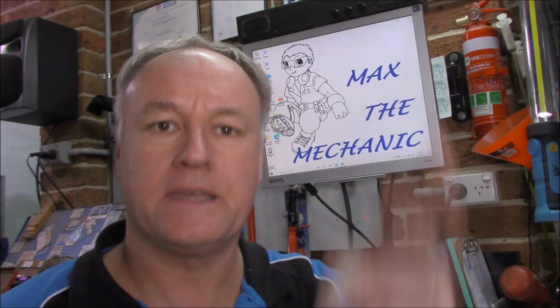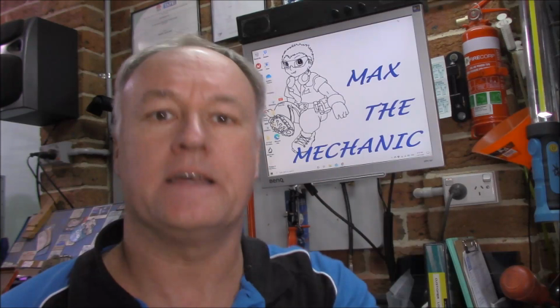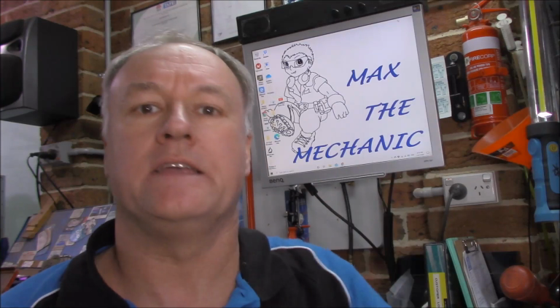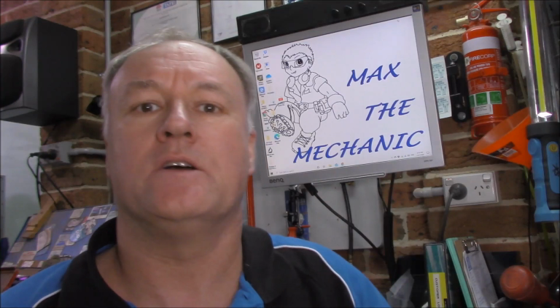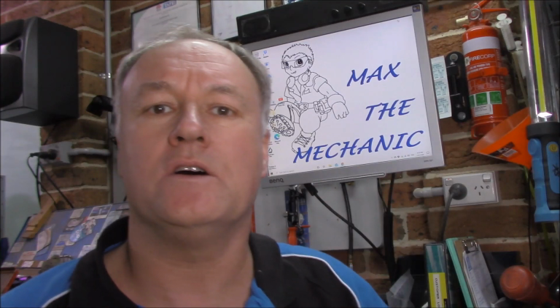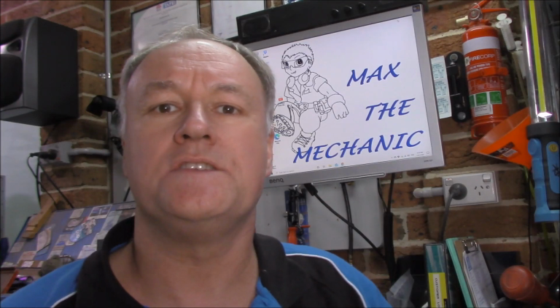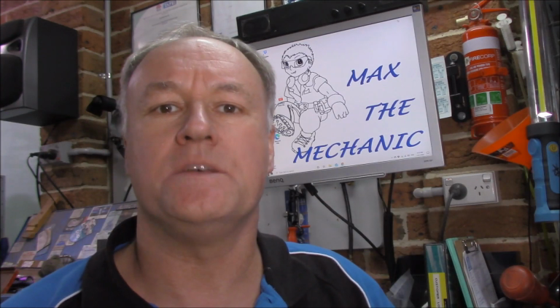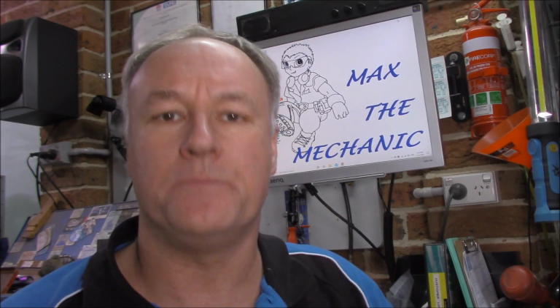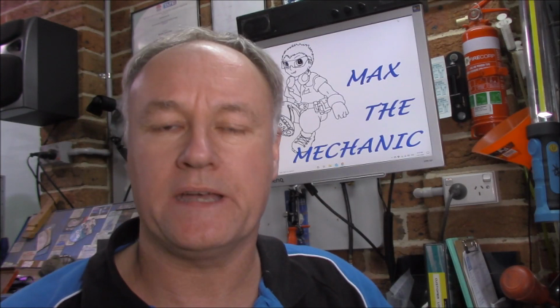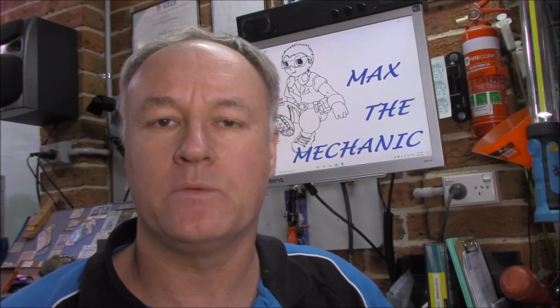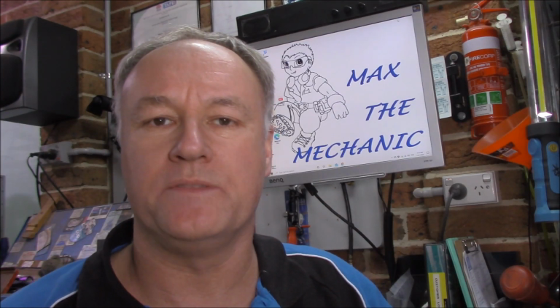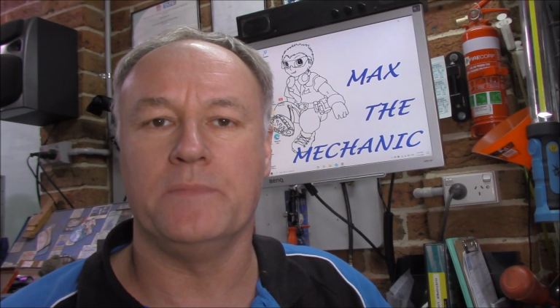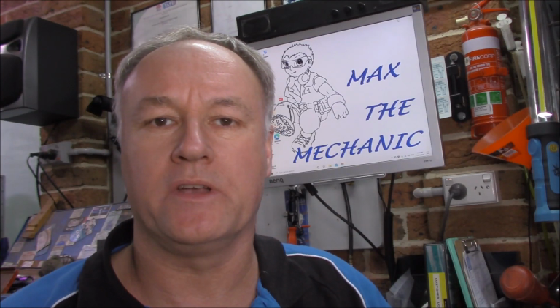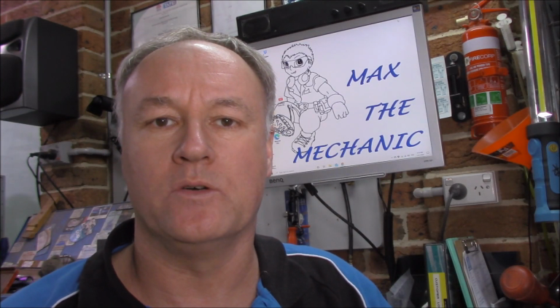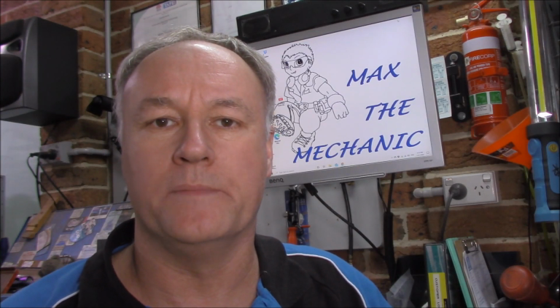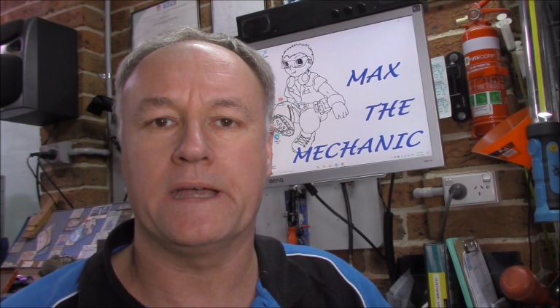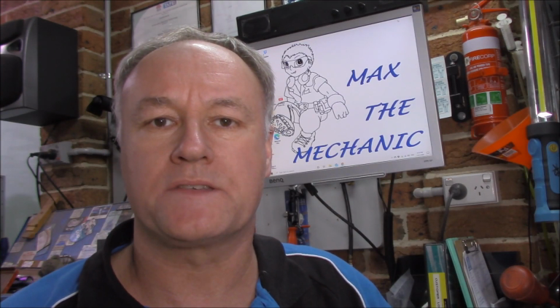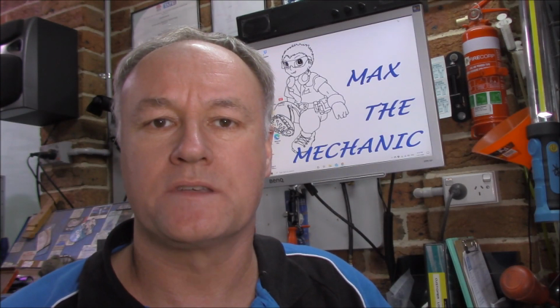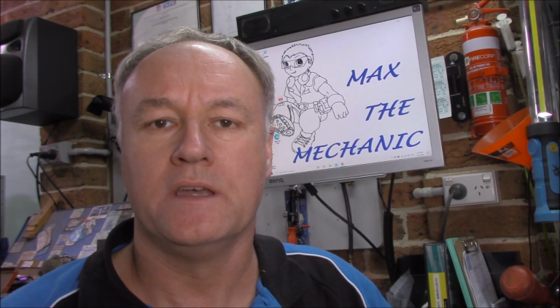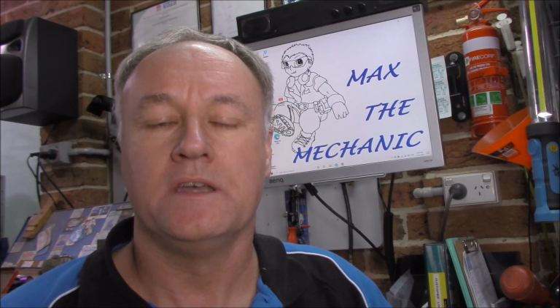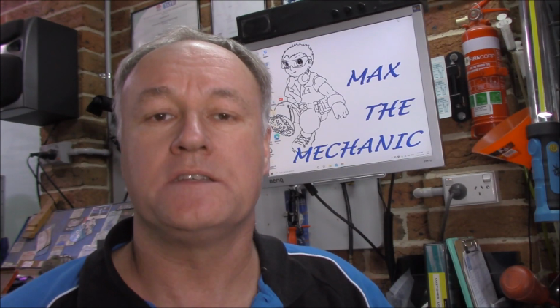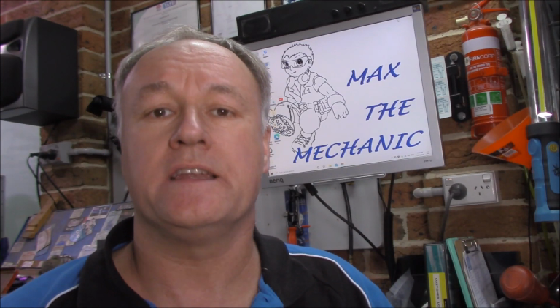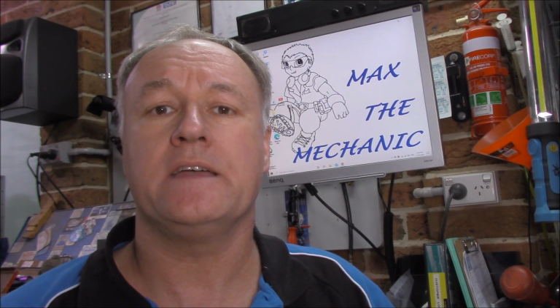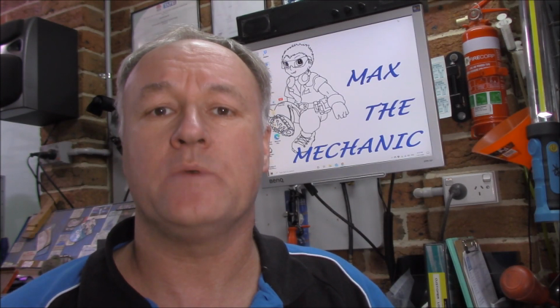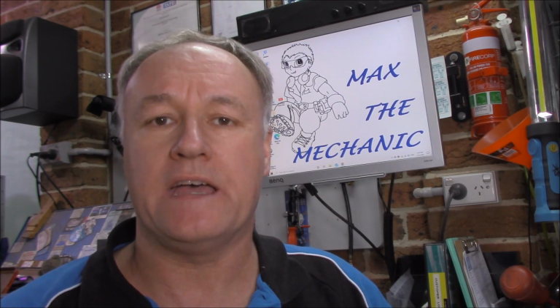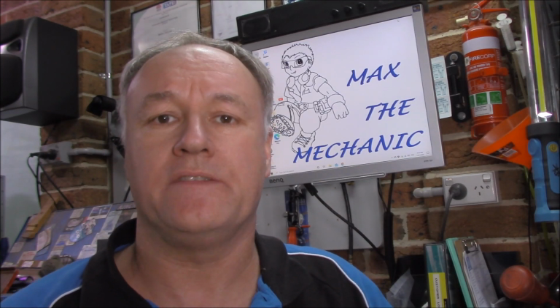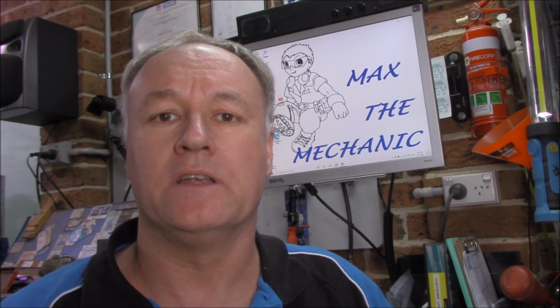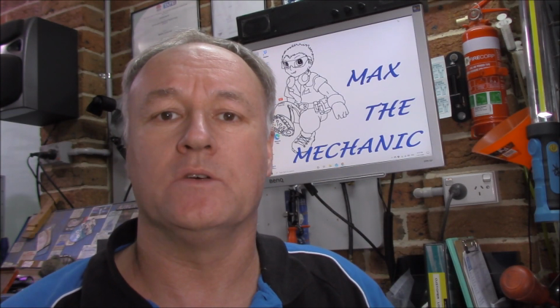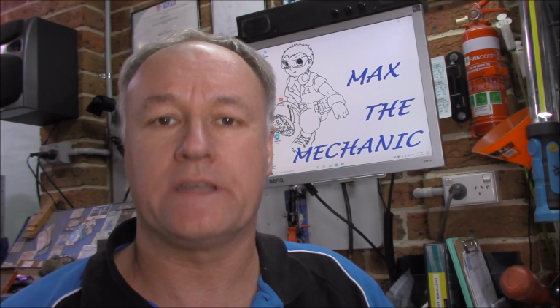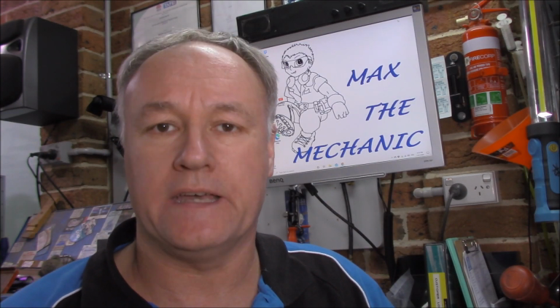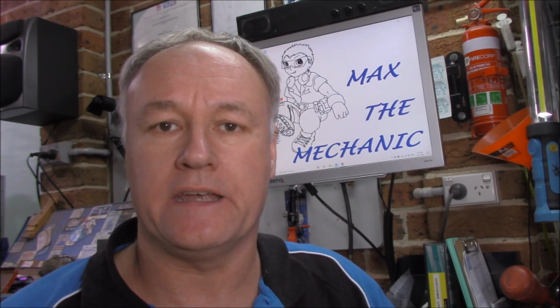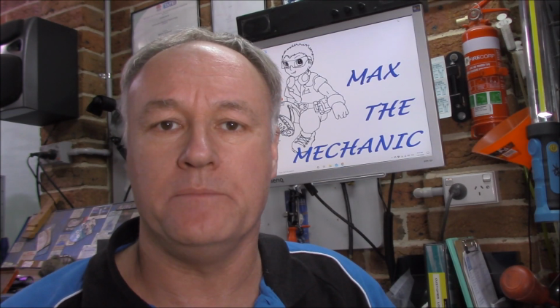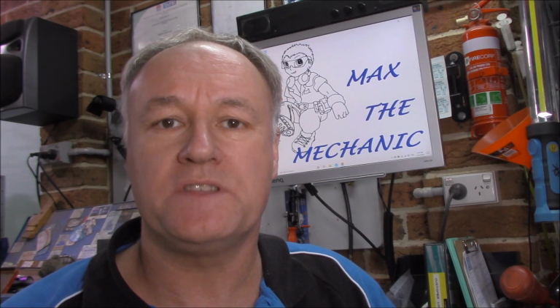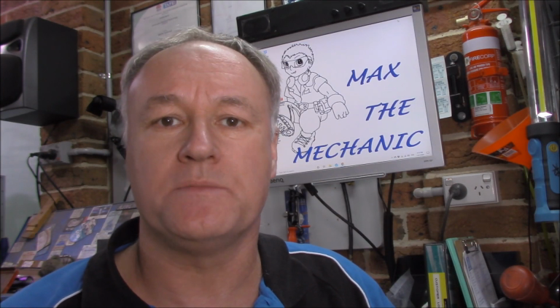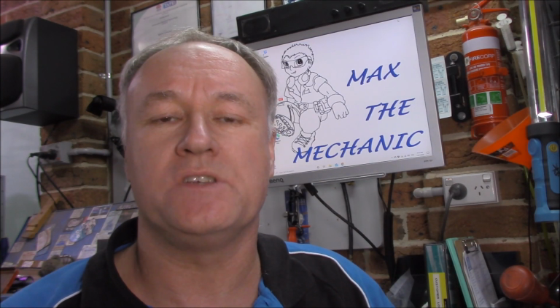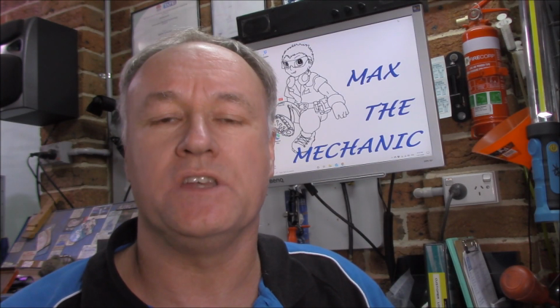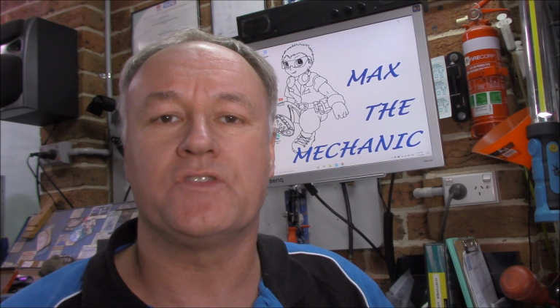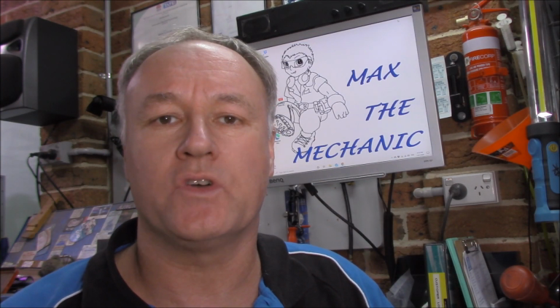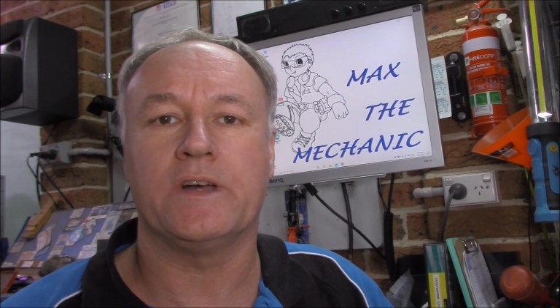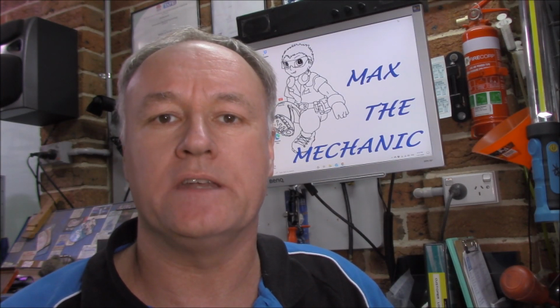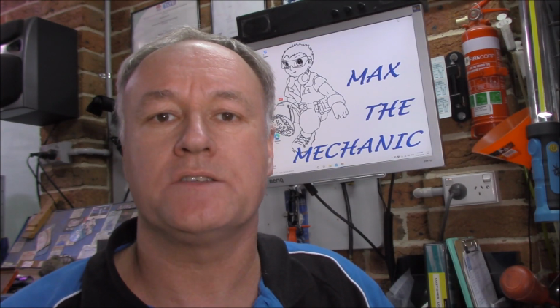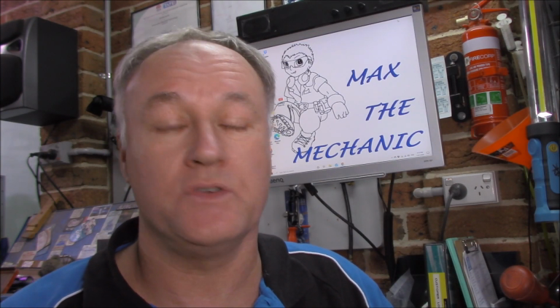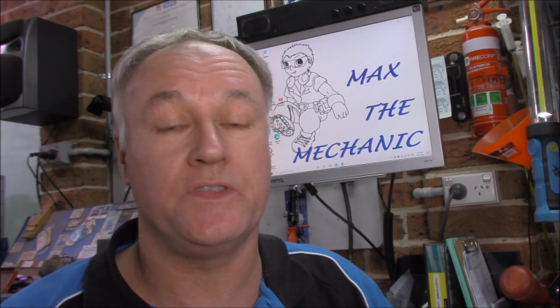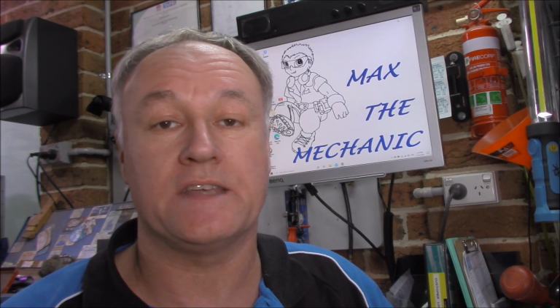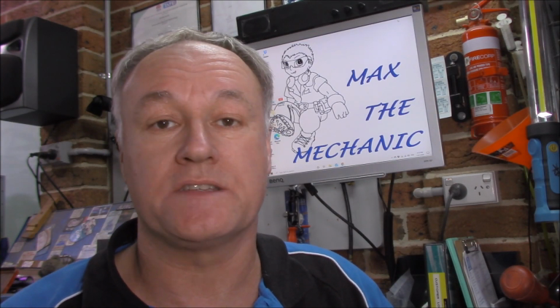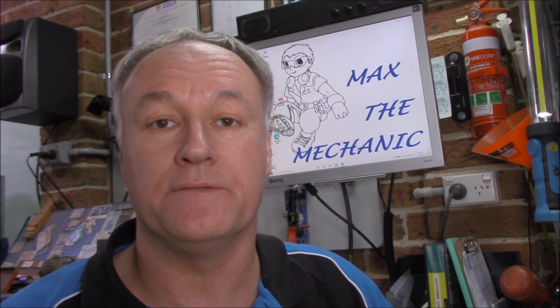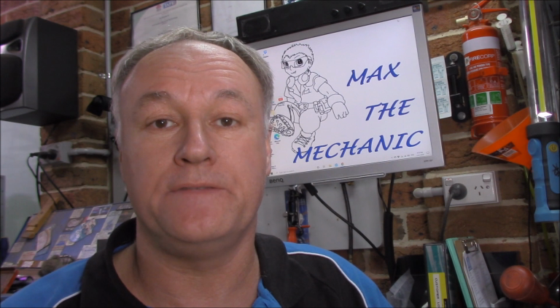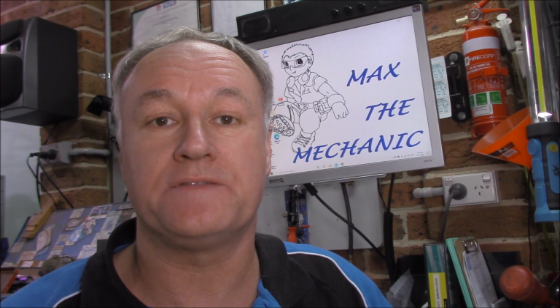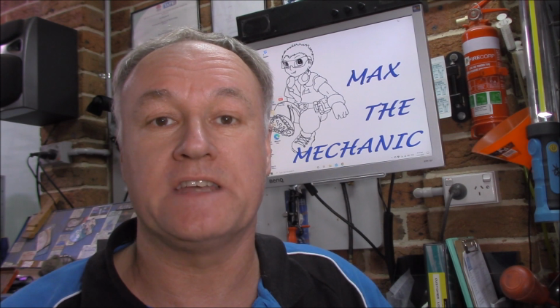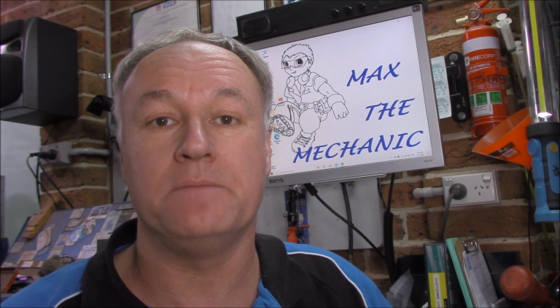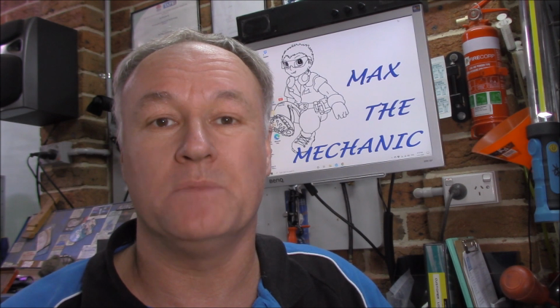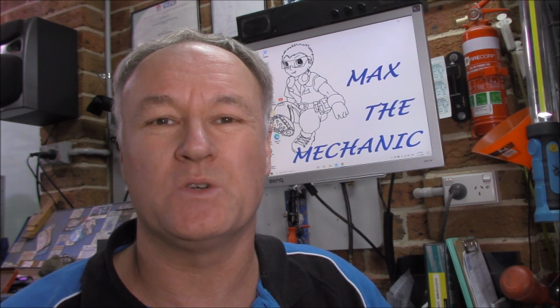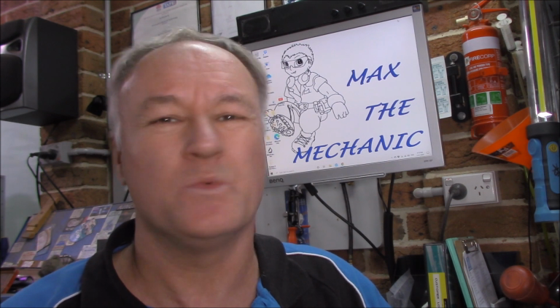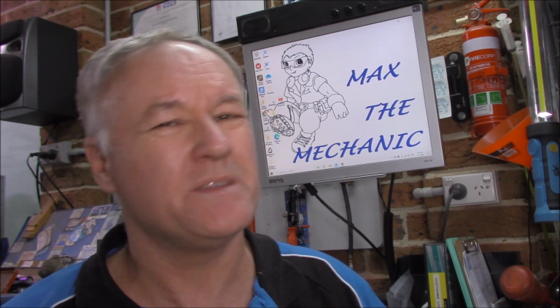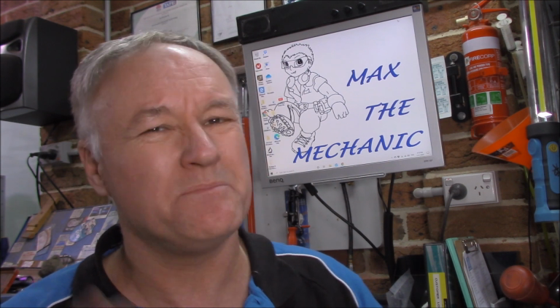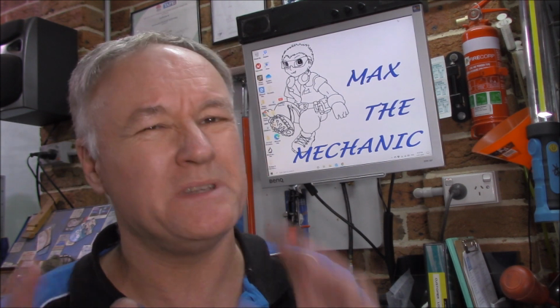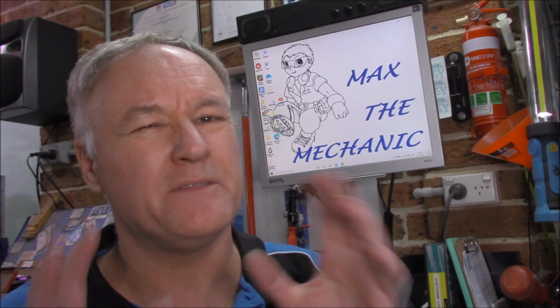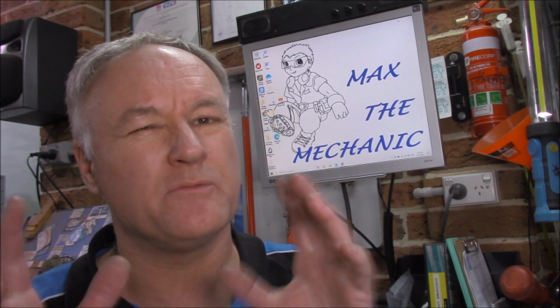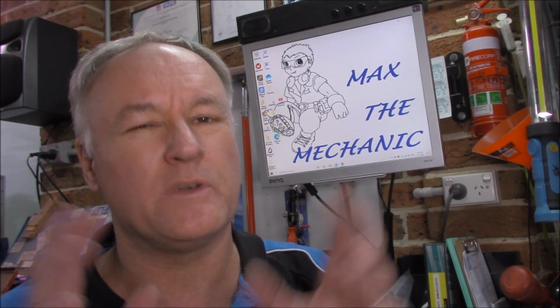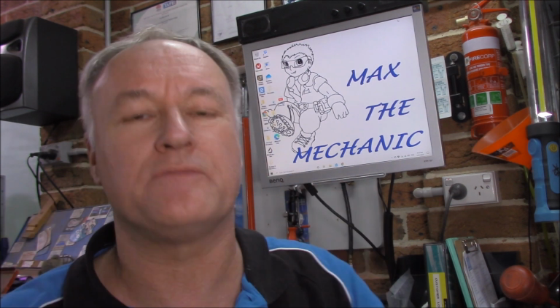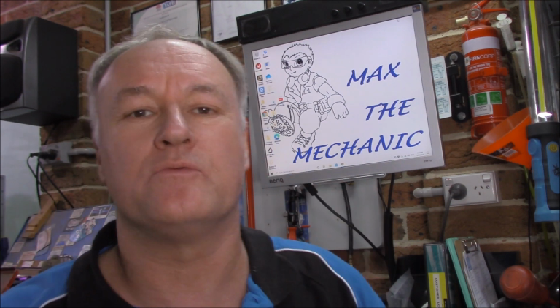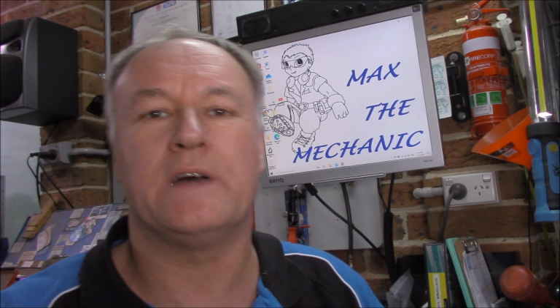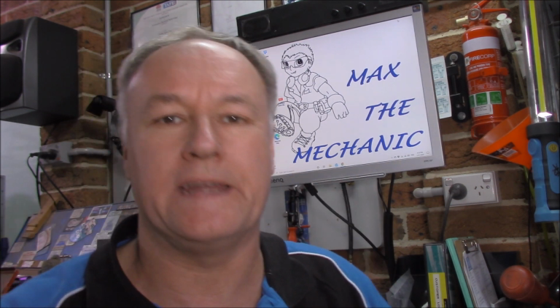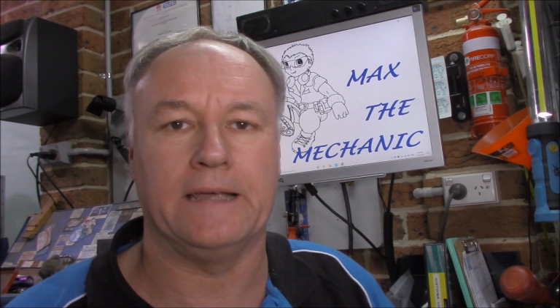G'day guys, you're back with Miracle Max. Today we're having a look at a Mitsubishi Triton 2015 model with a bit of rough running.